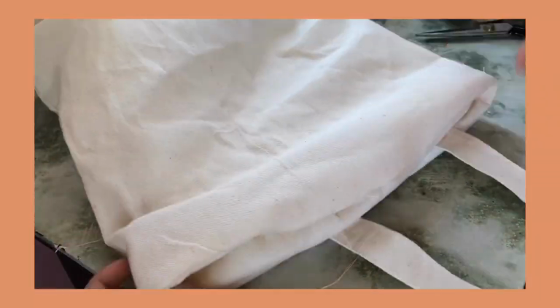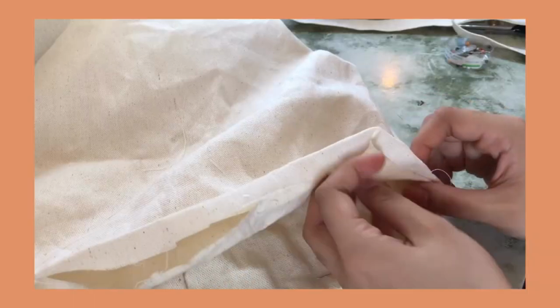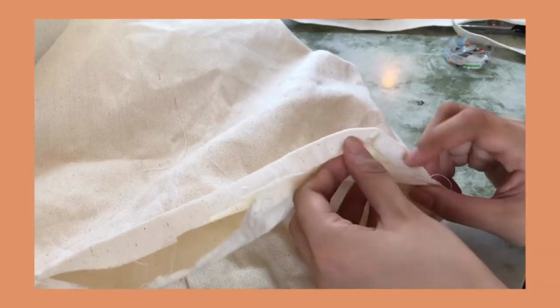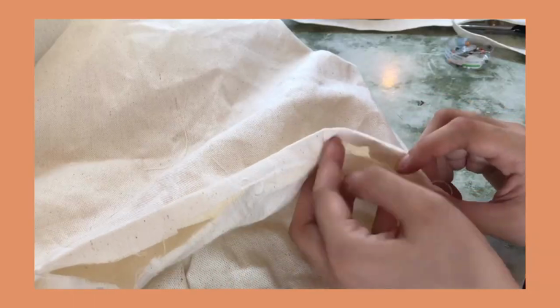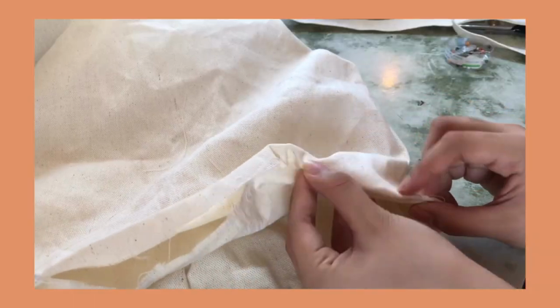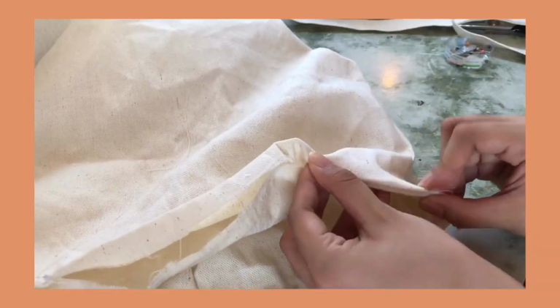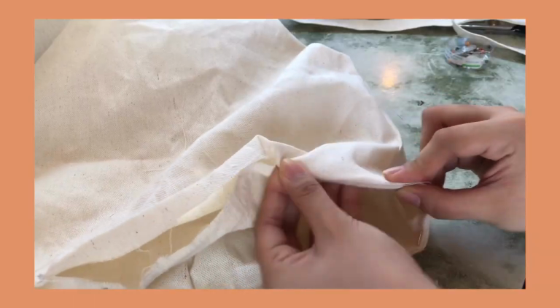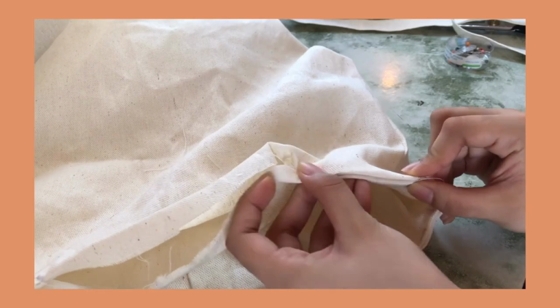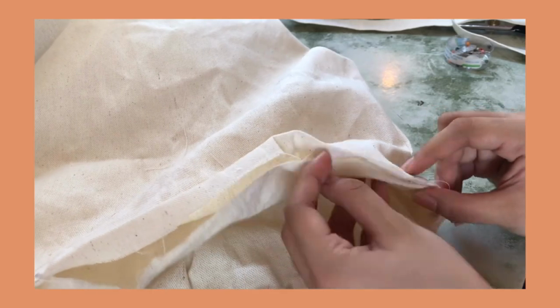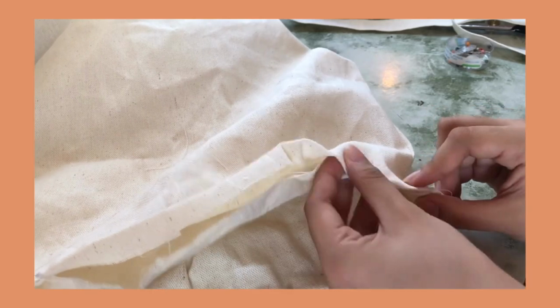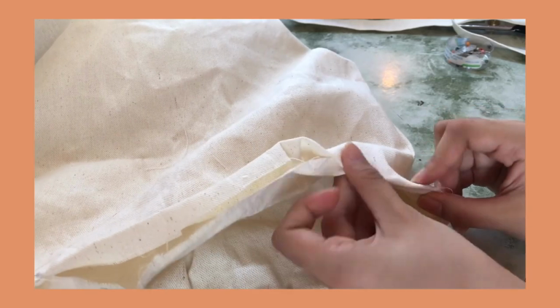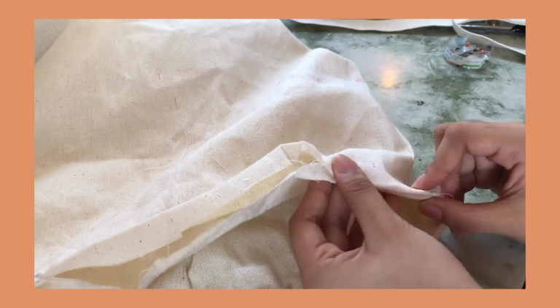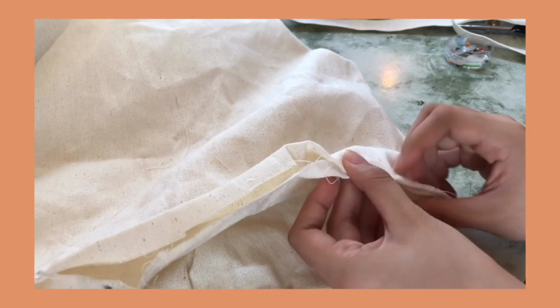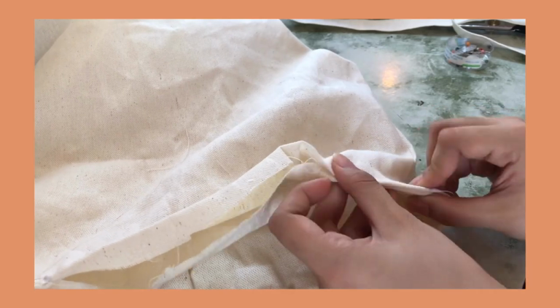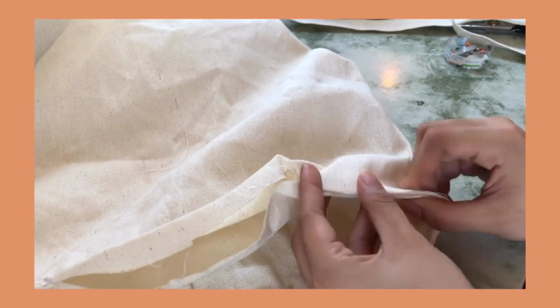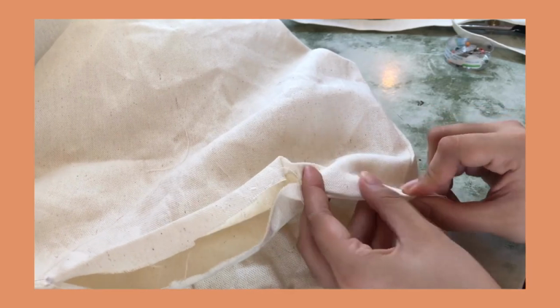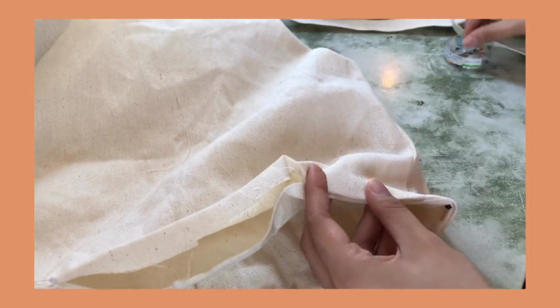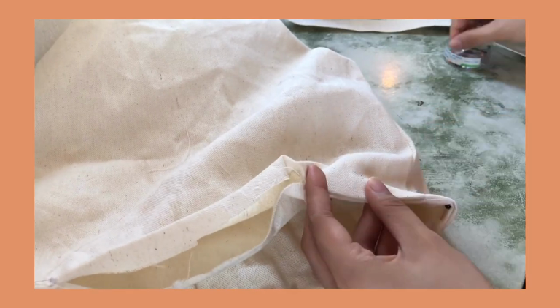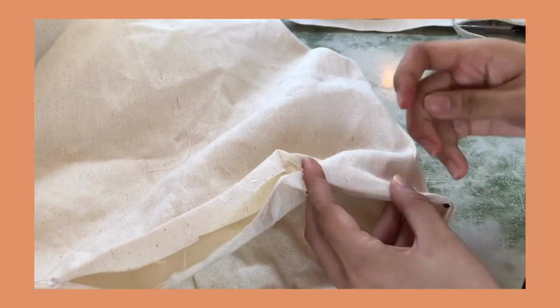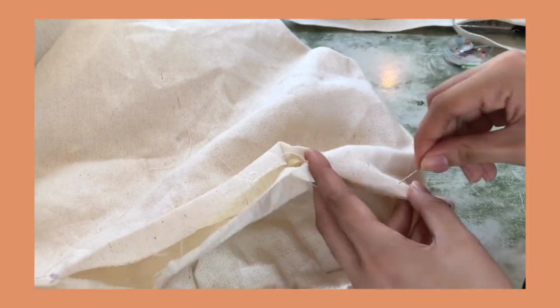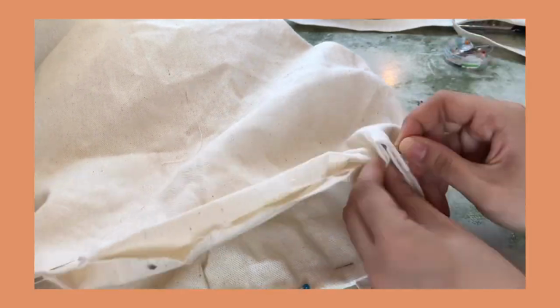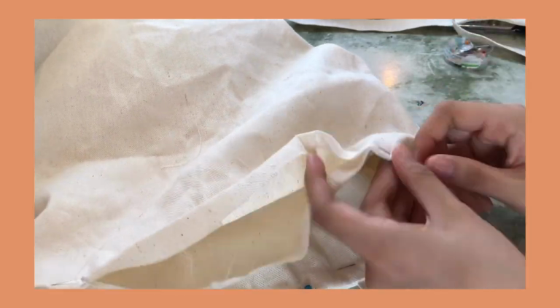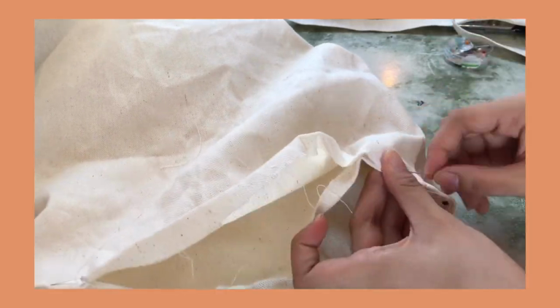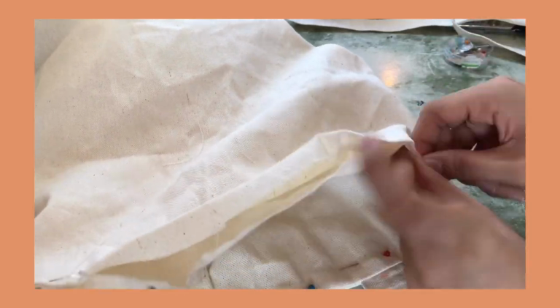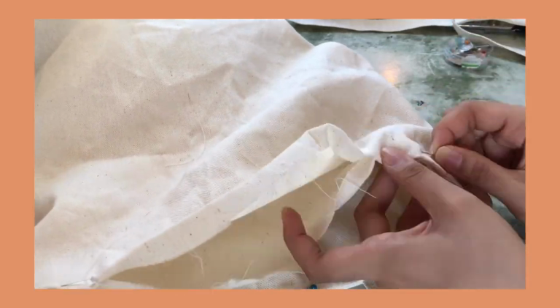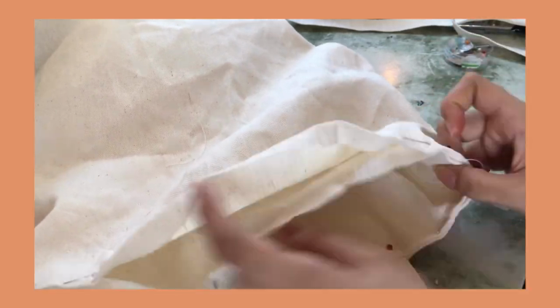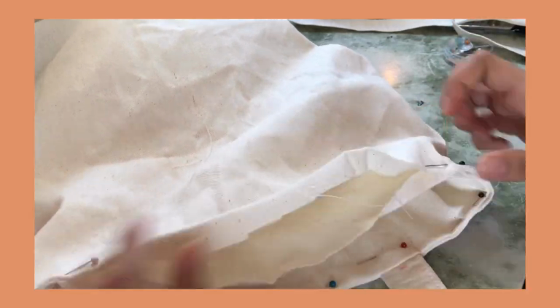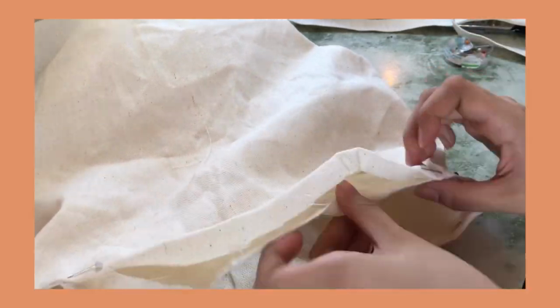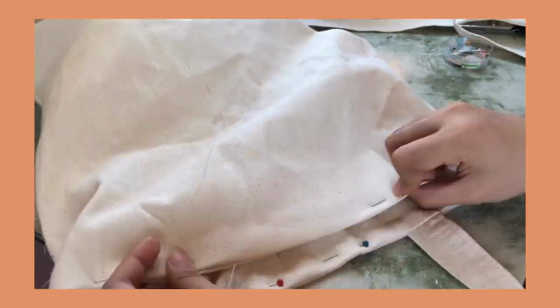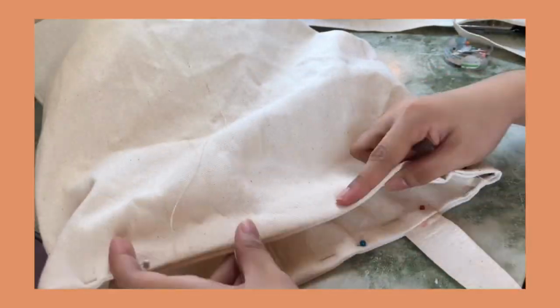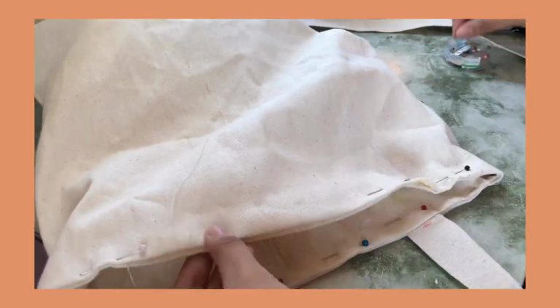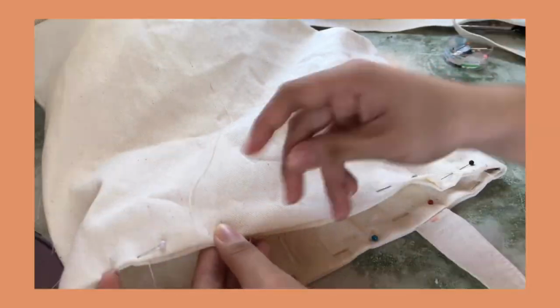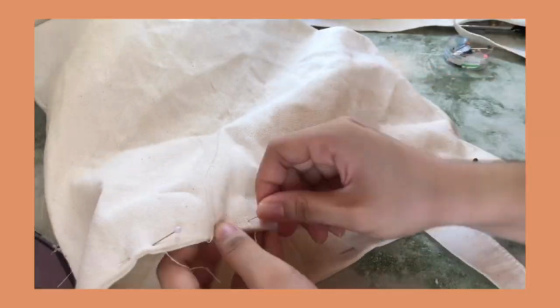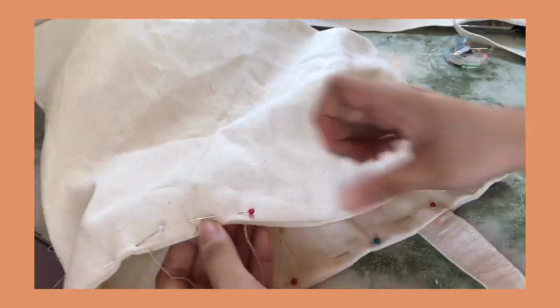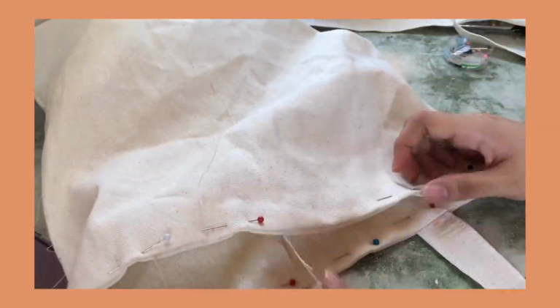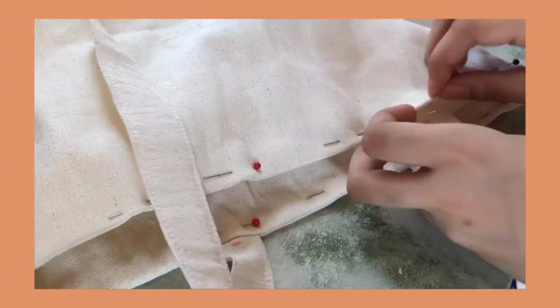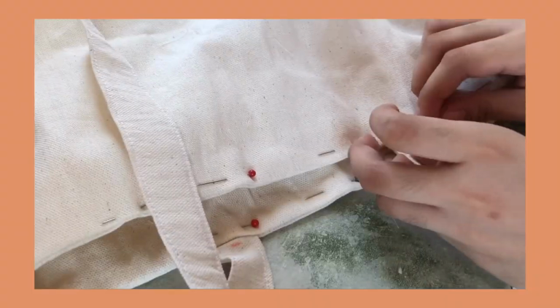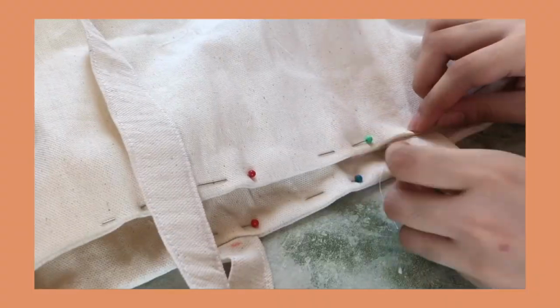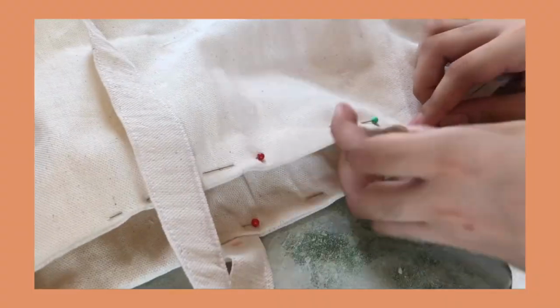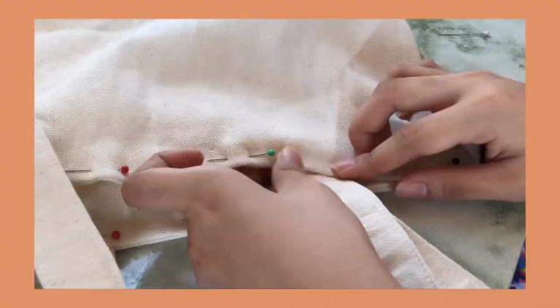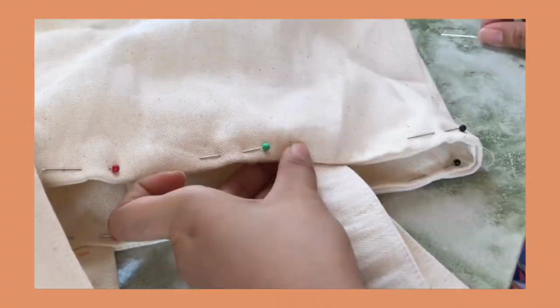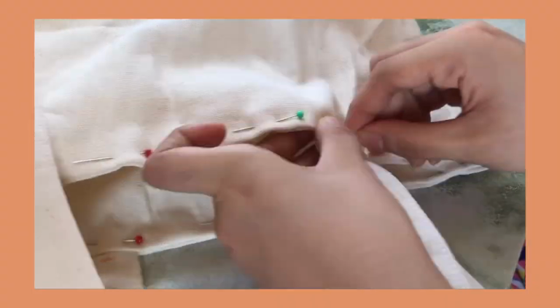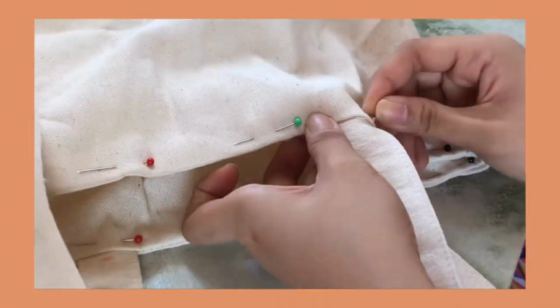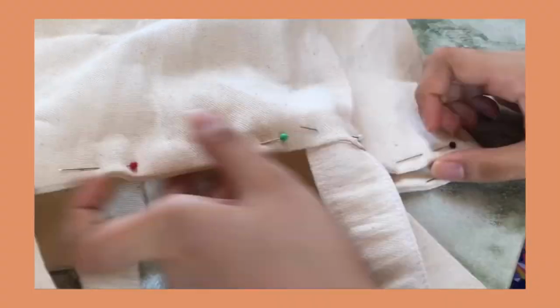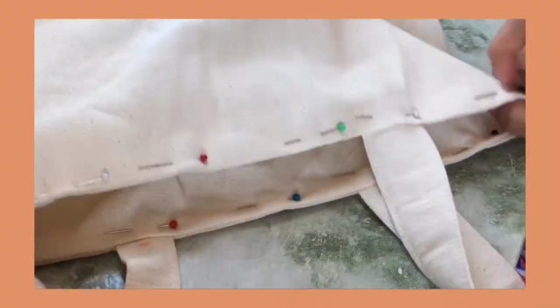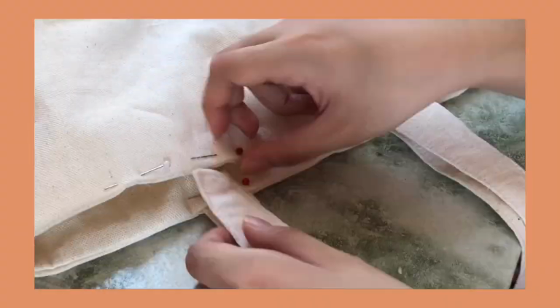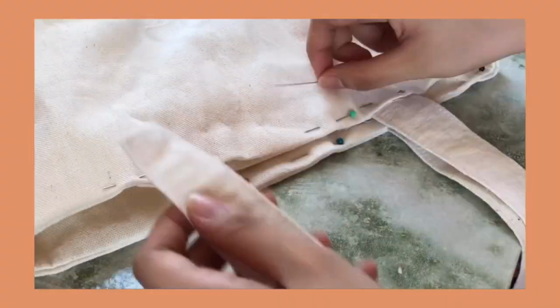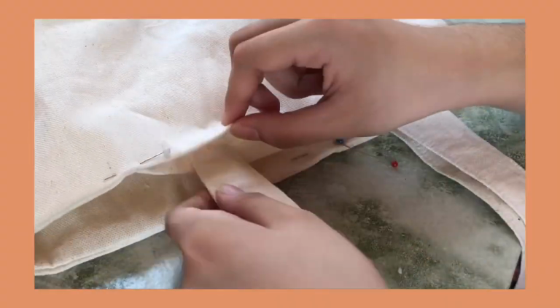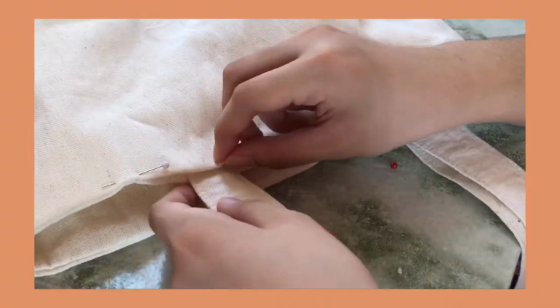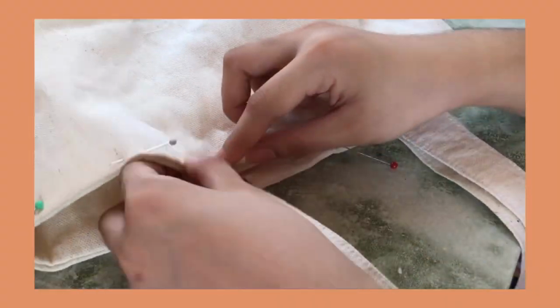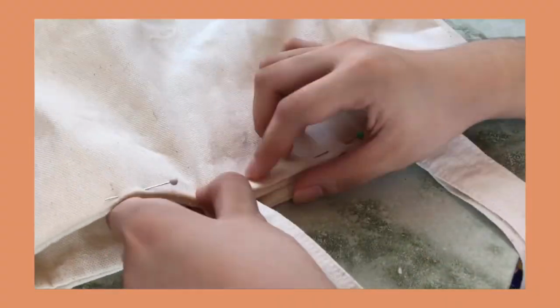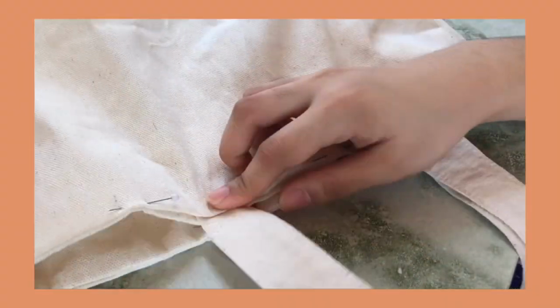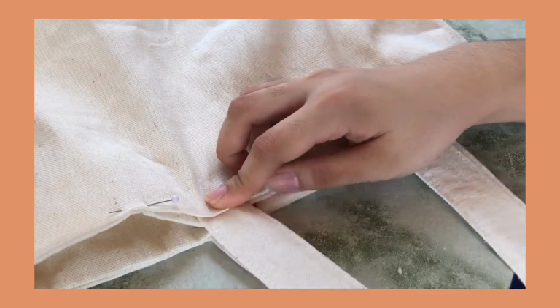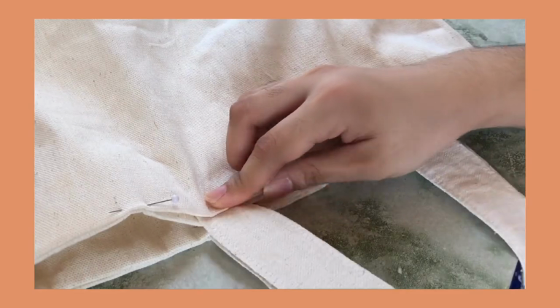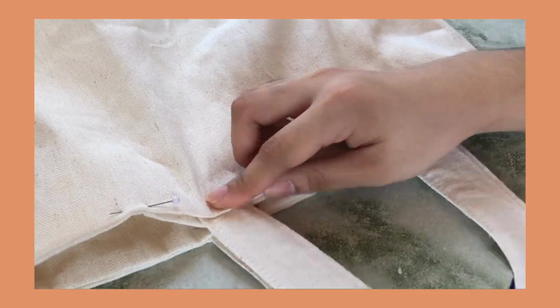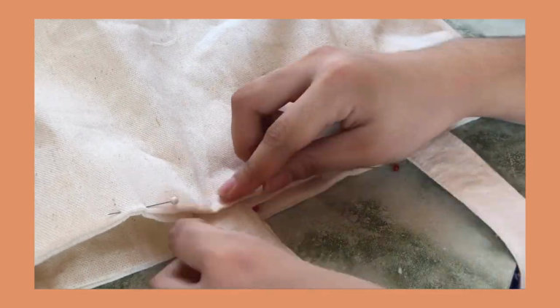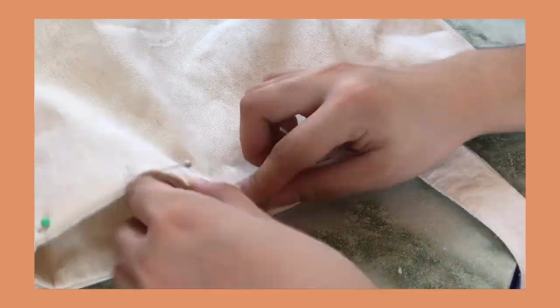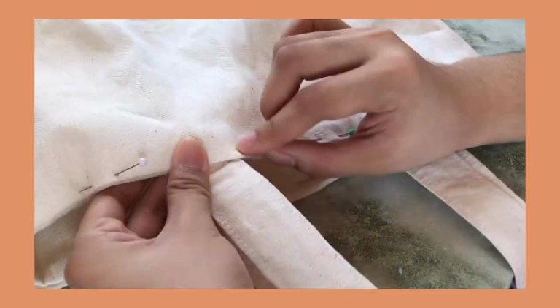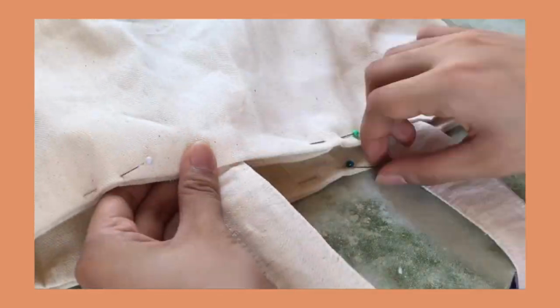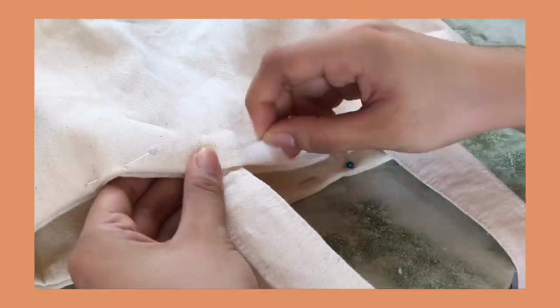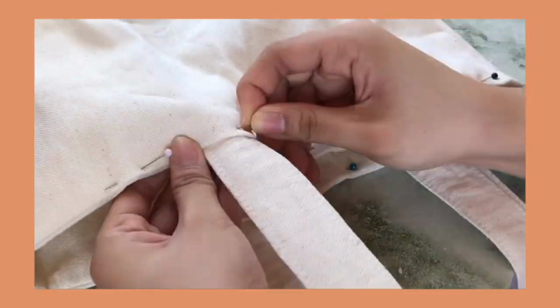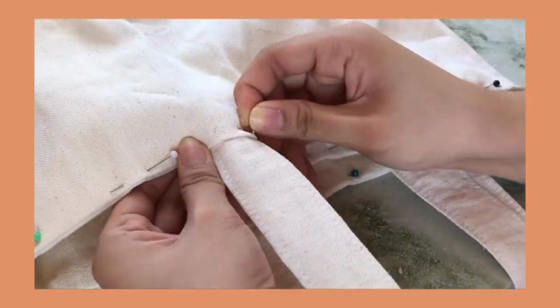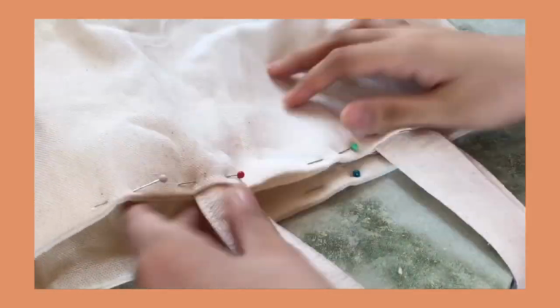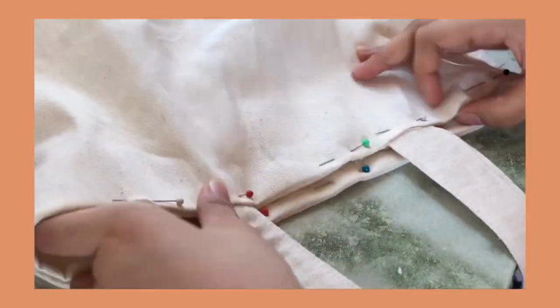Next, fold the raw edges inside using a pin and attach the other handle by inserting the ends inside.